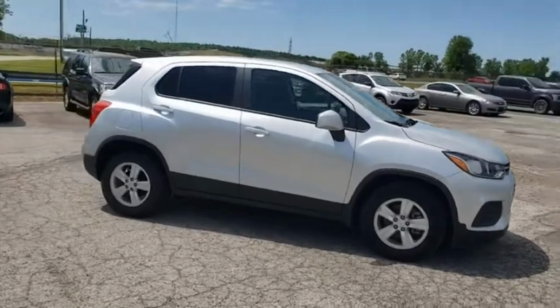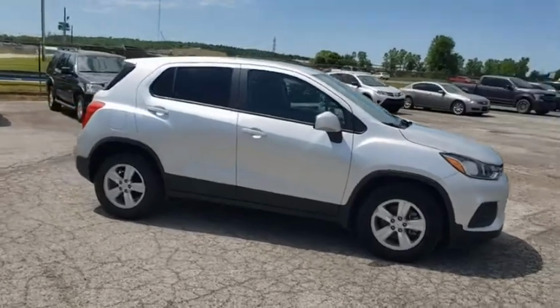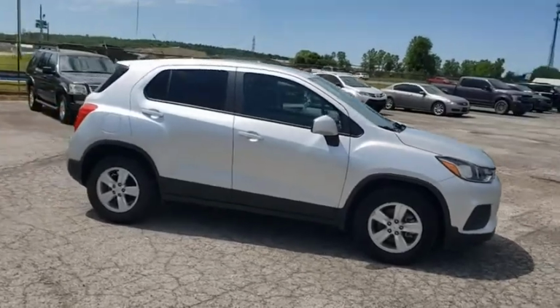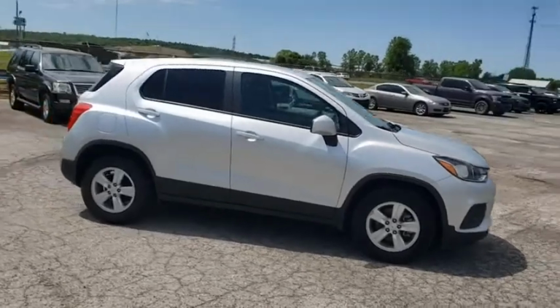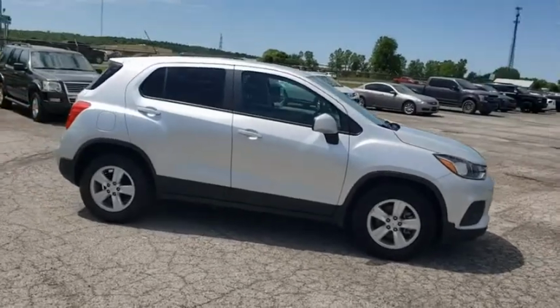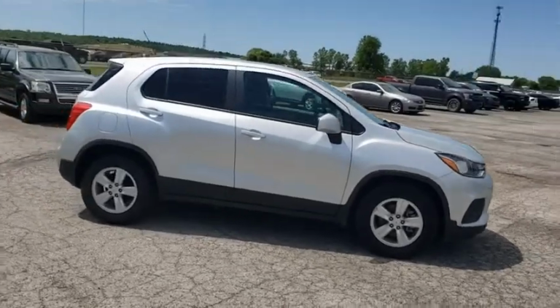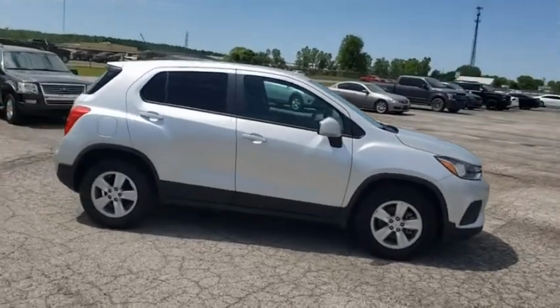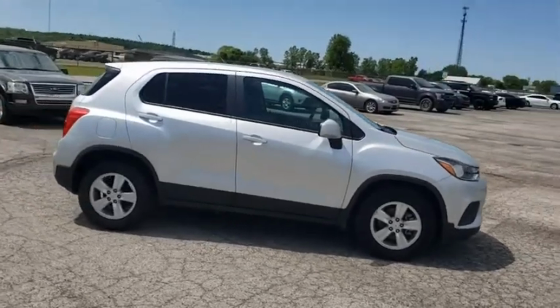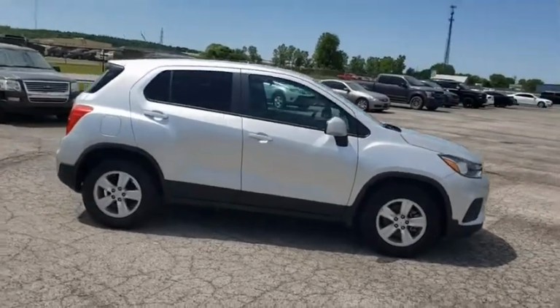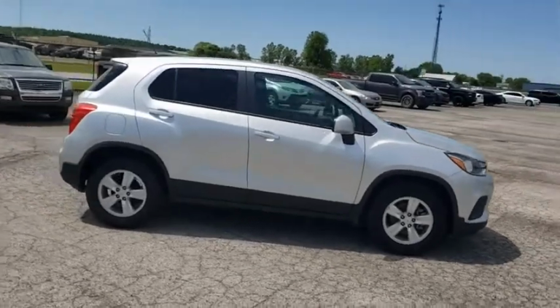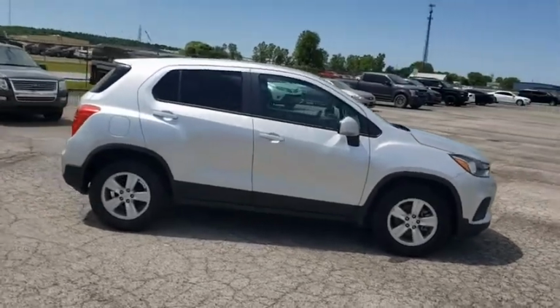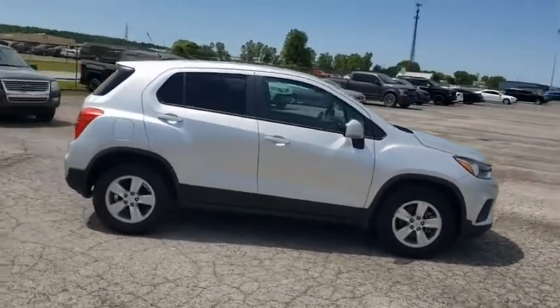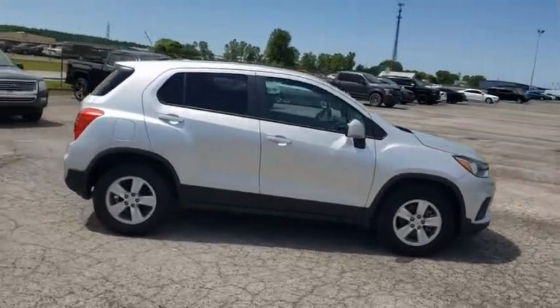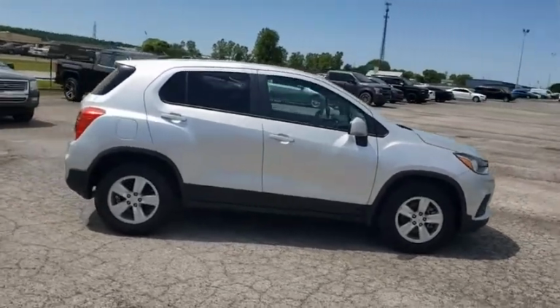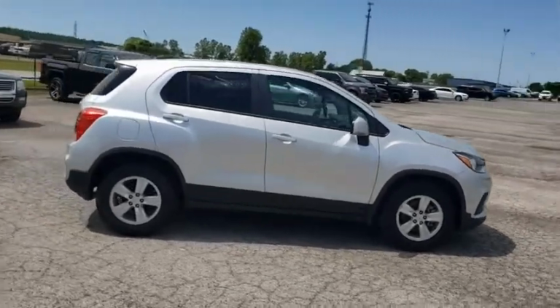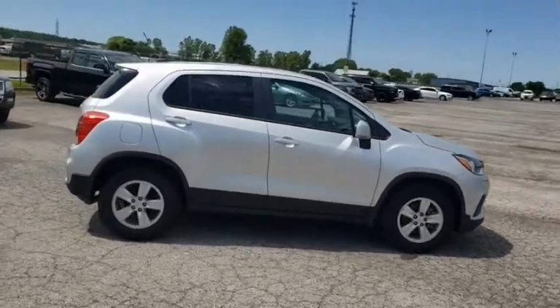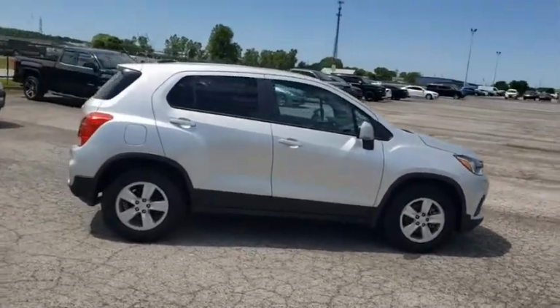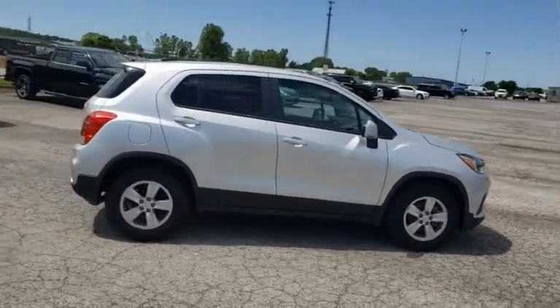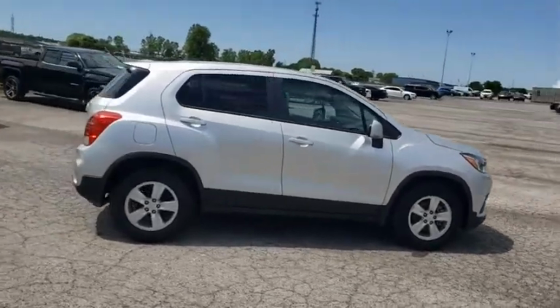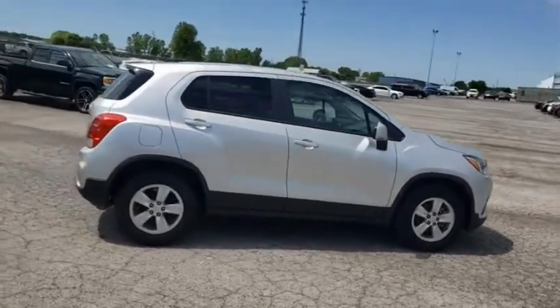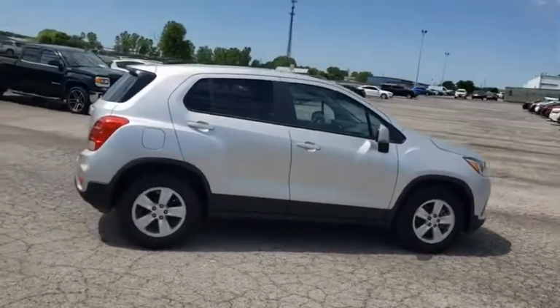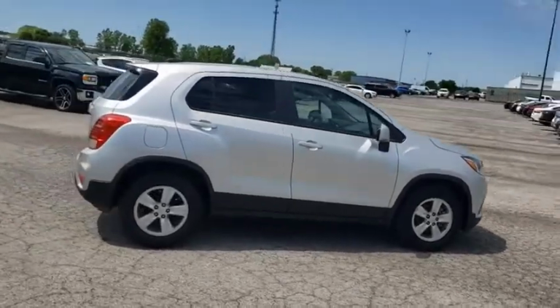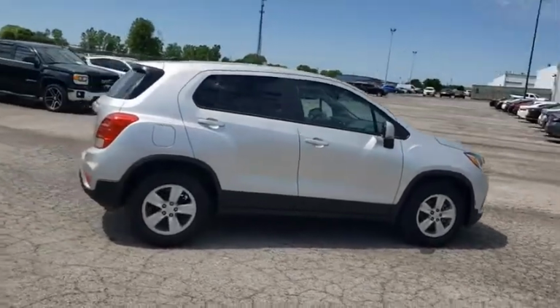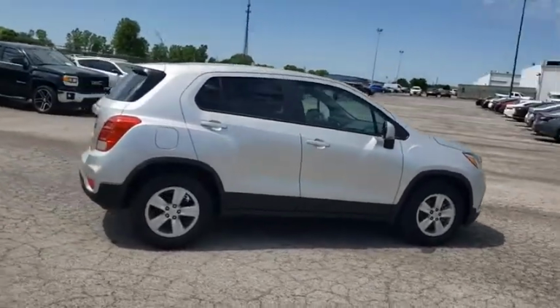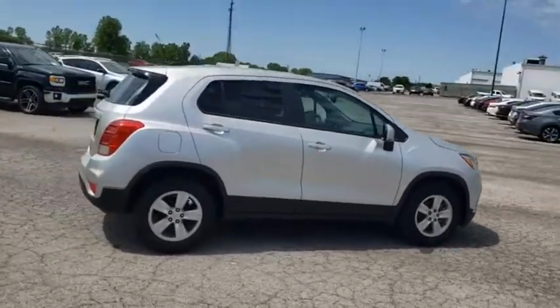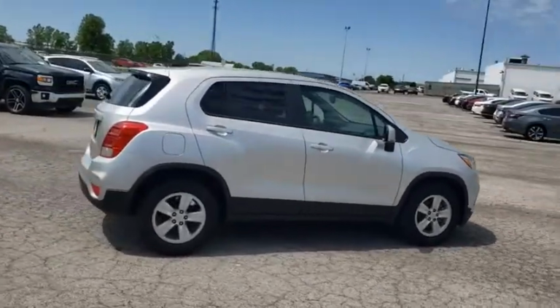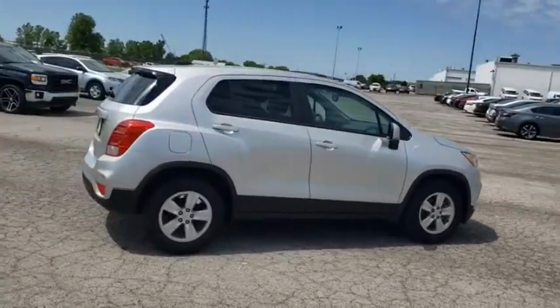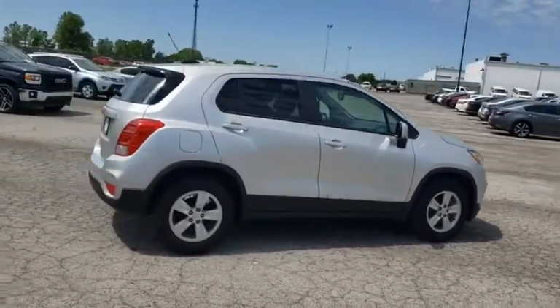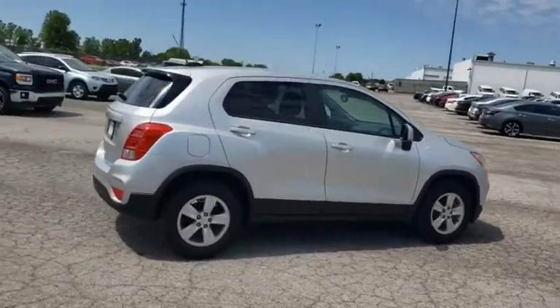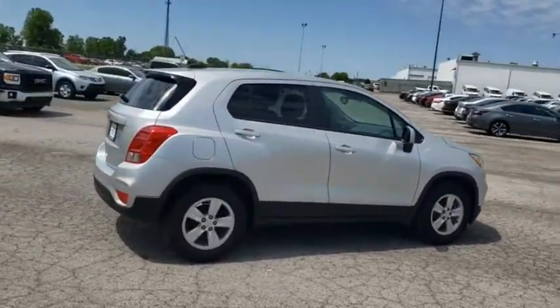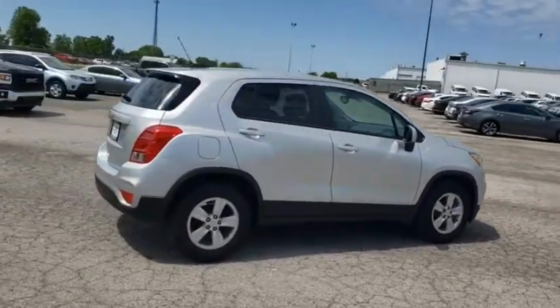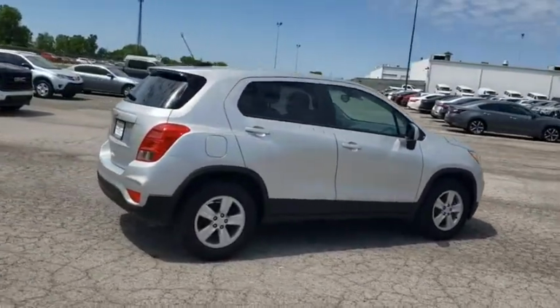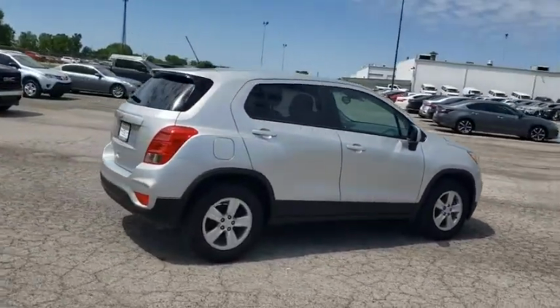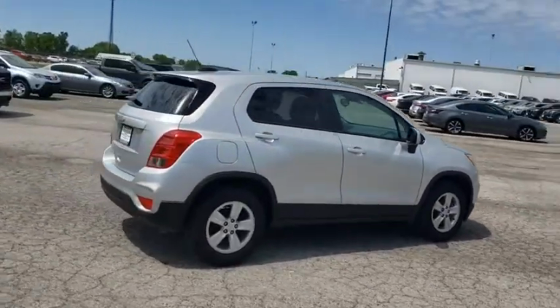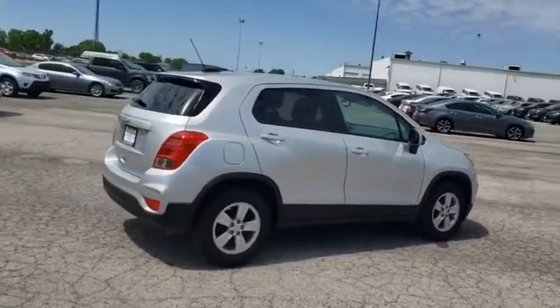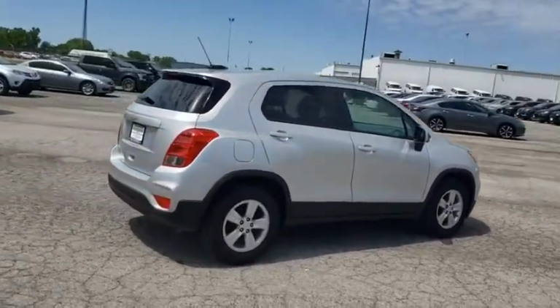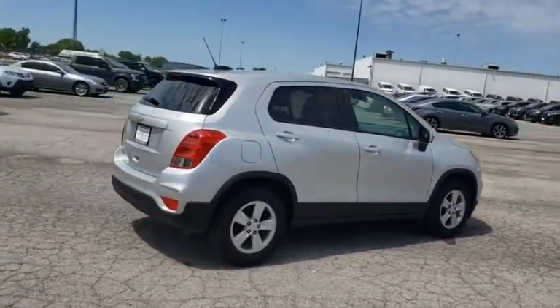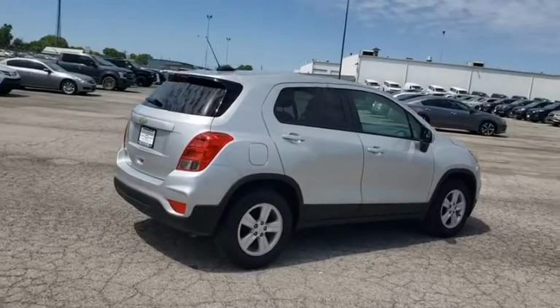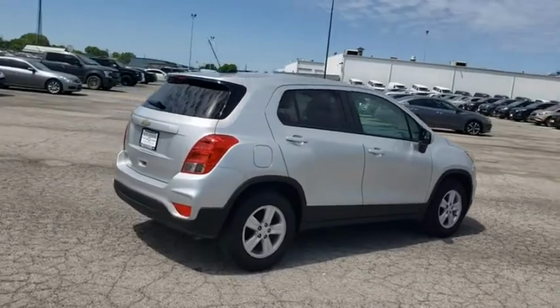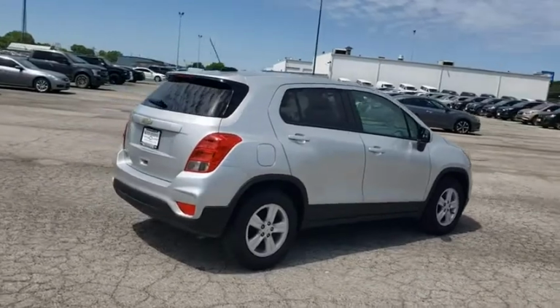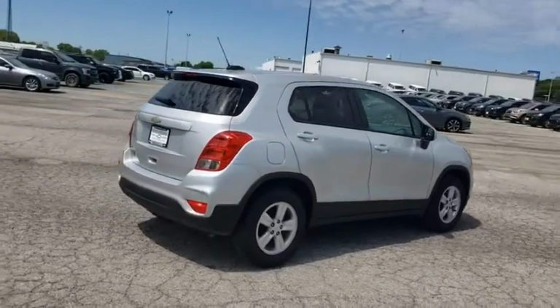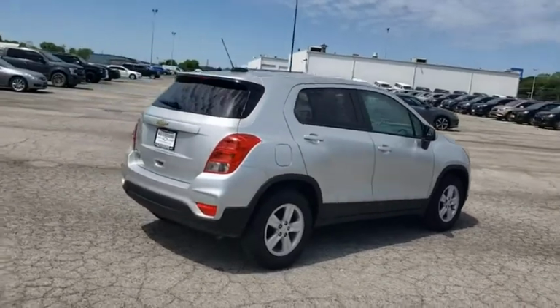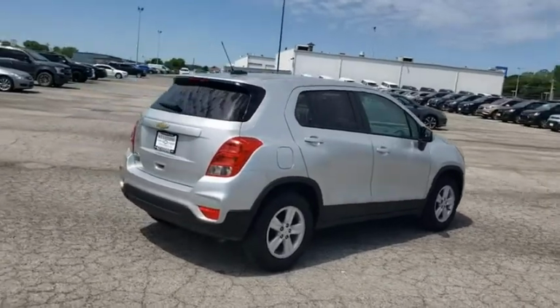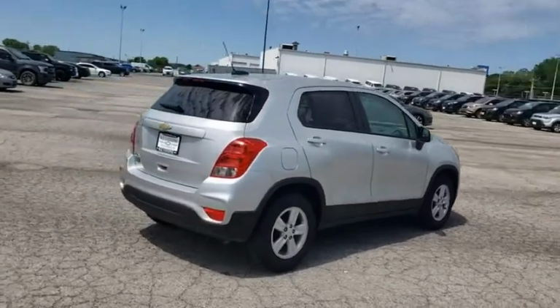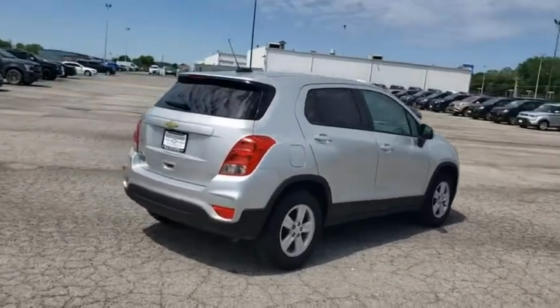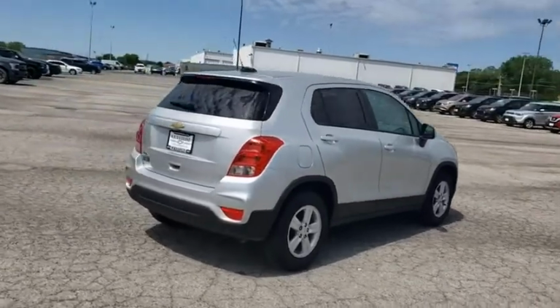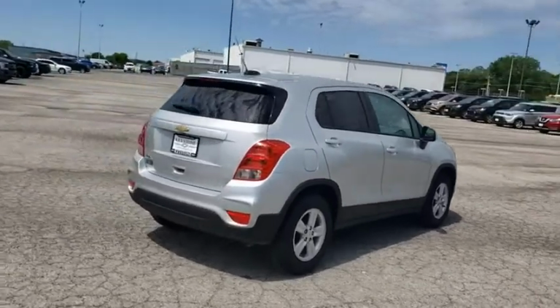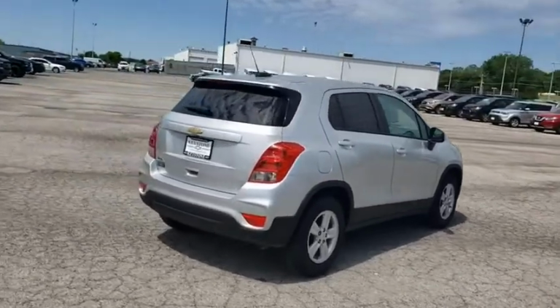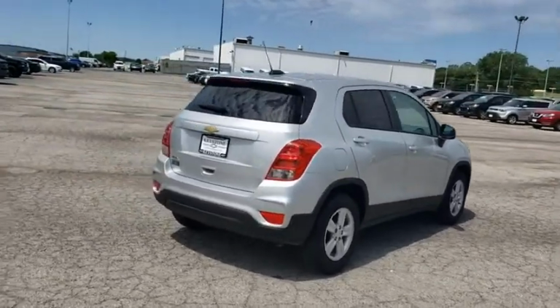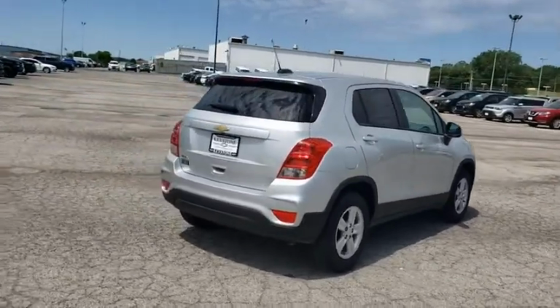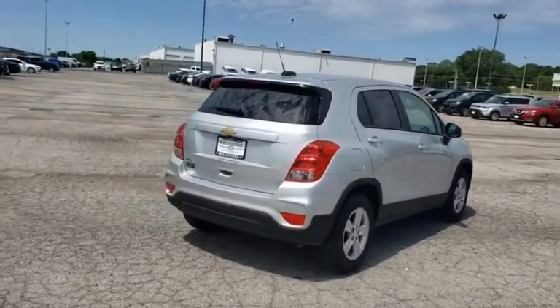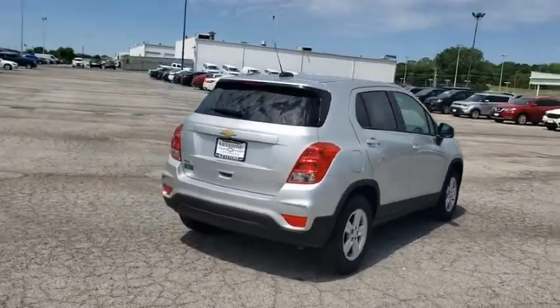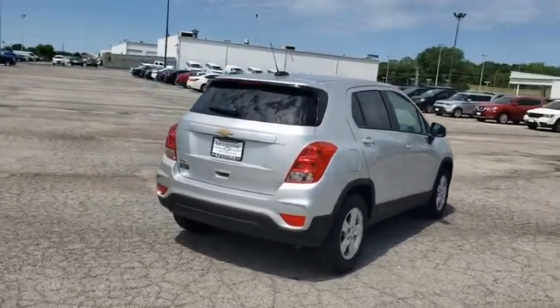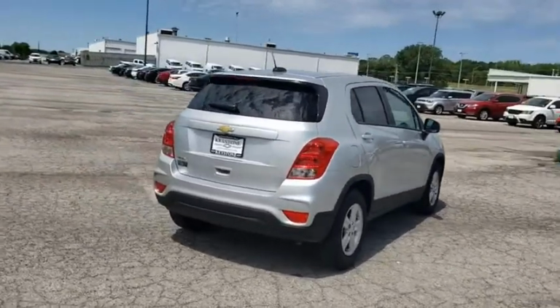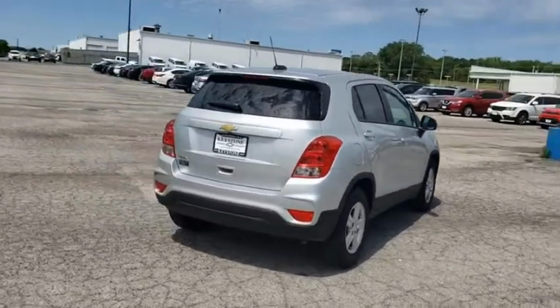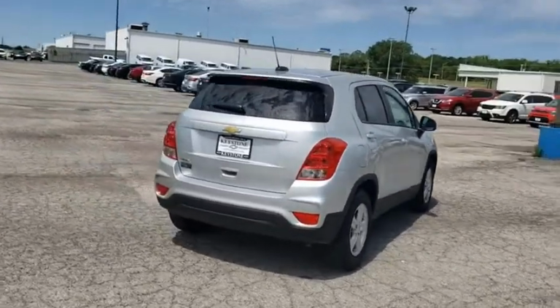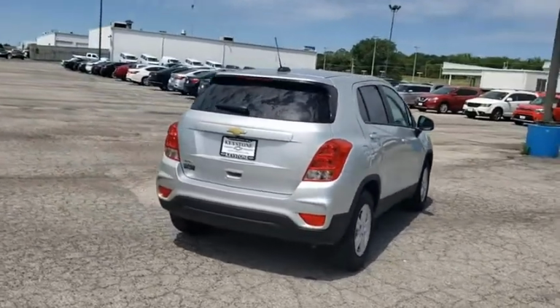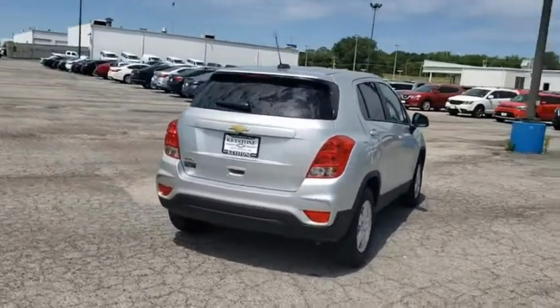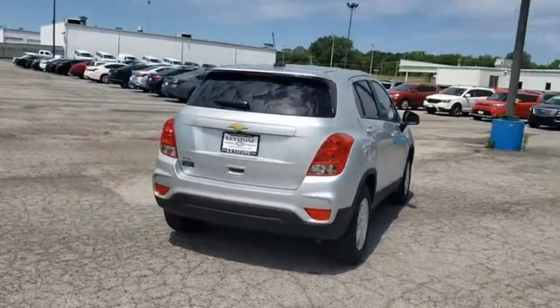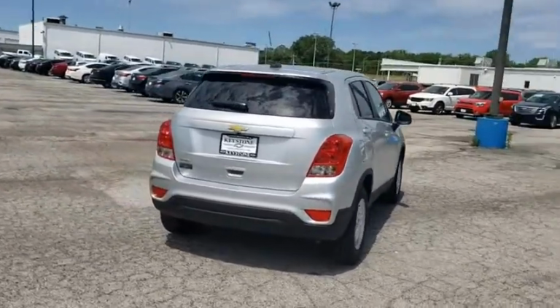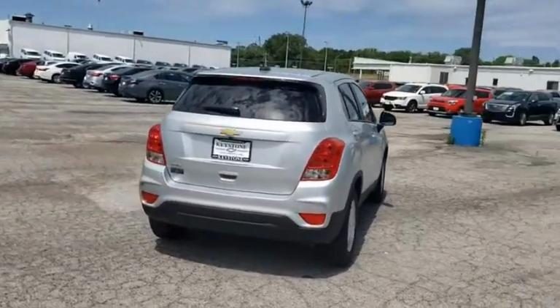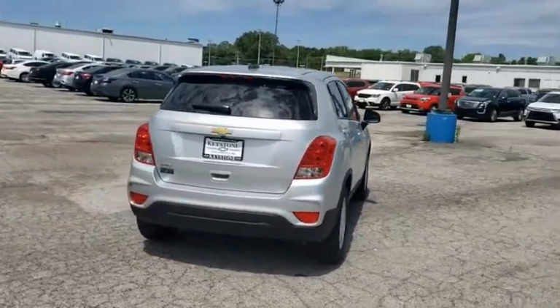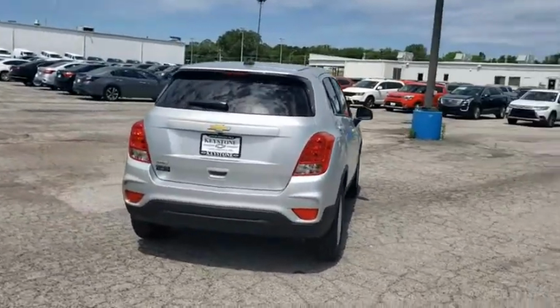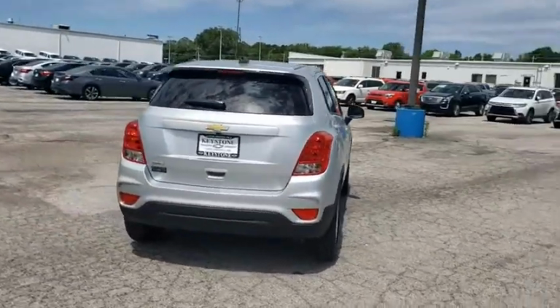This vehicle has less than 6,000 miles. A vehicle like this doesn't come along every day. Come in and get it before someone else does.